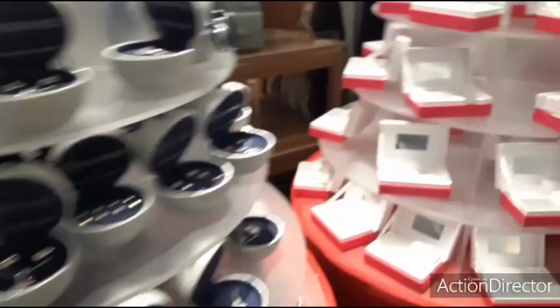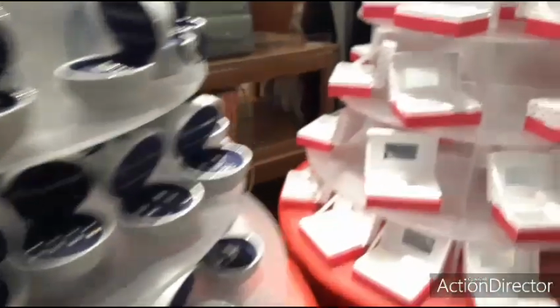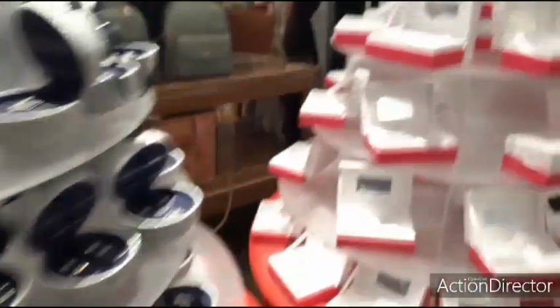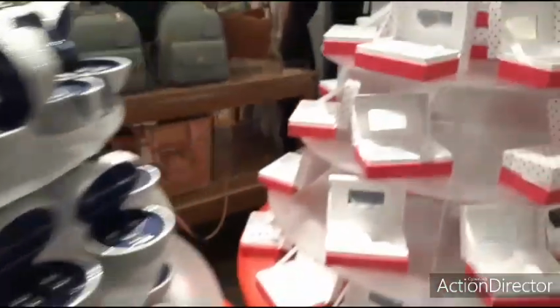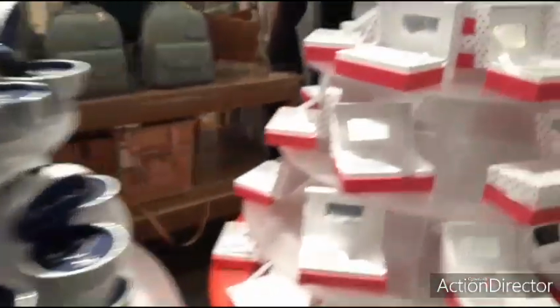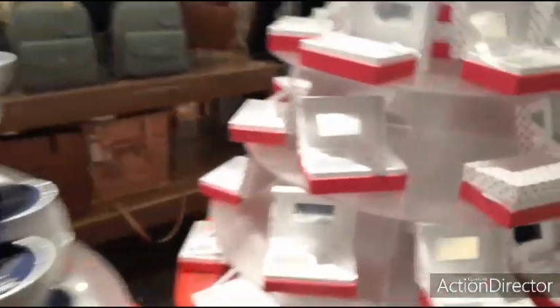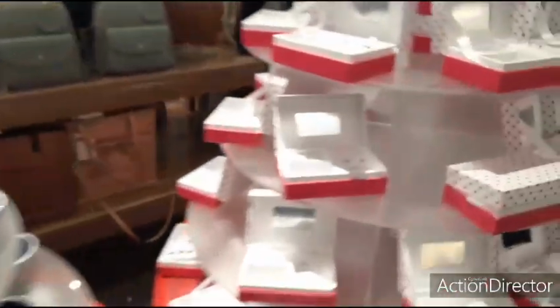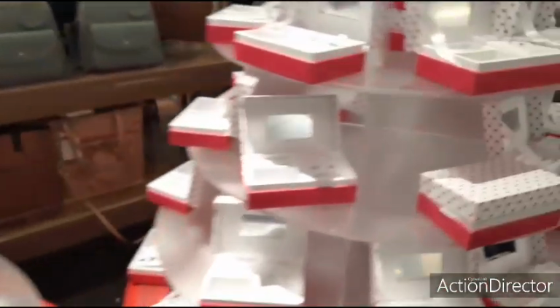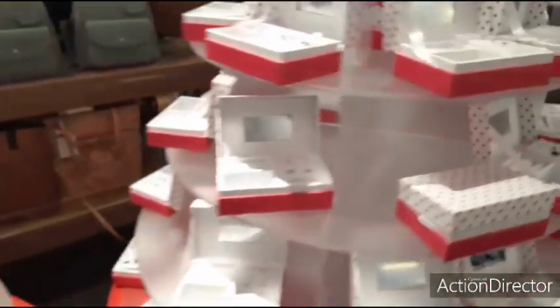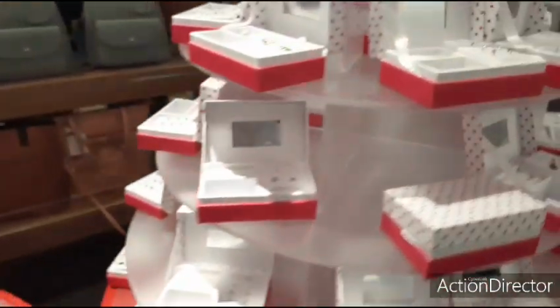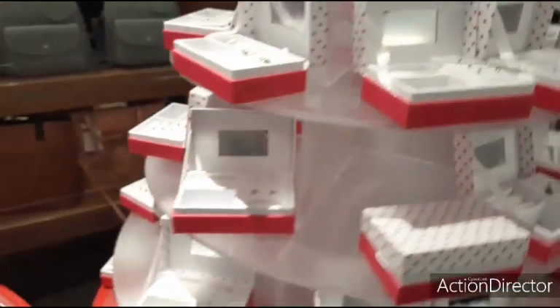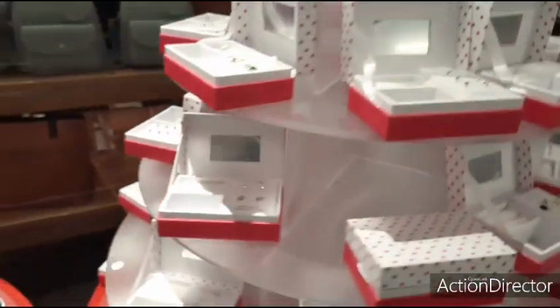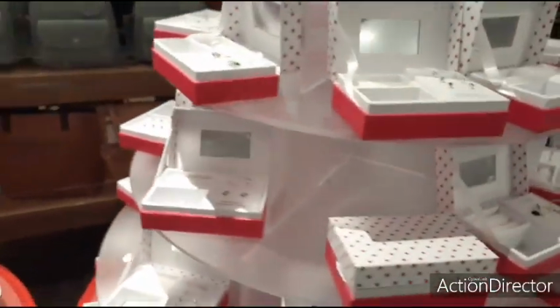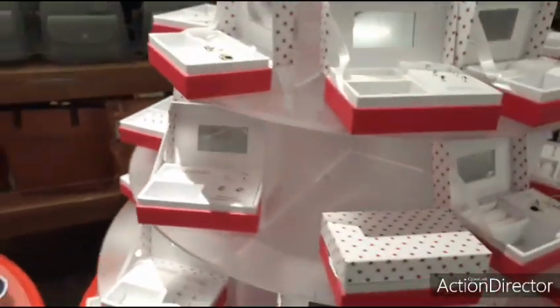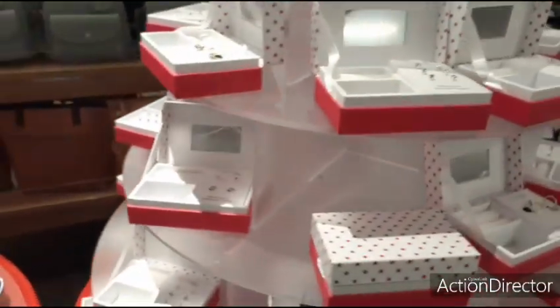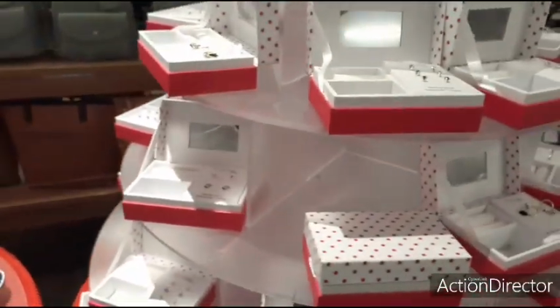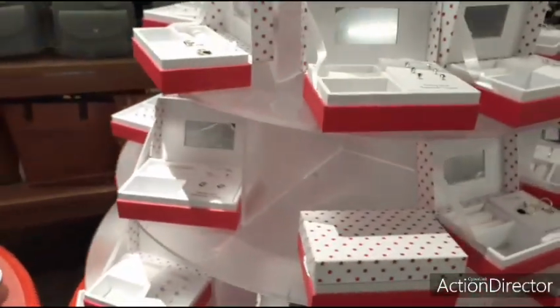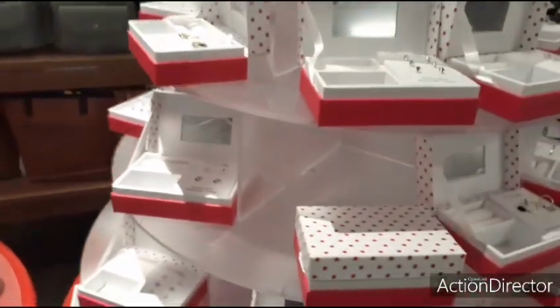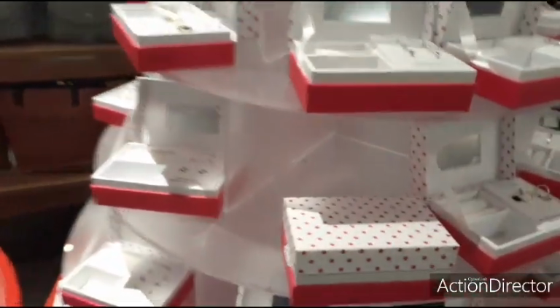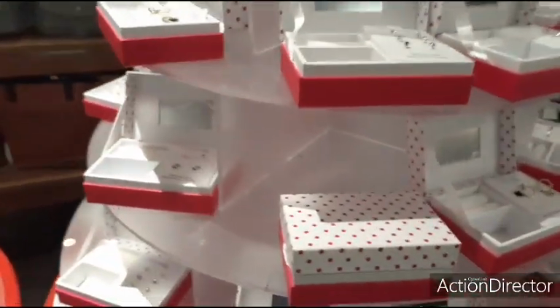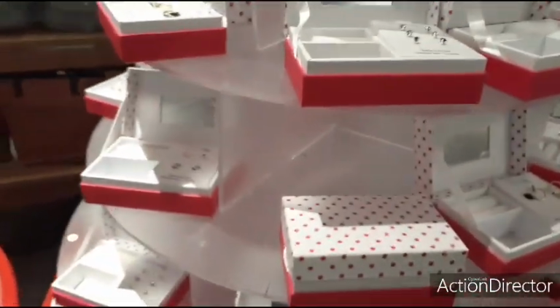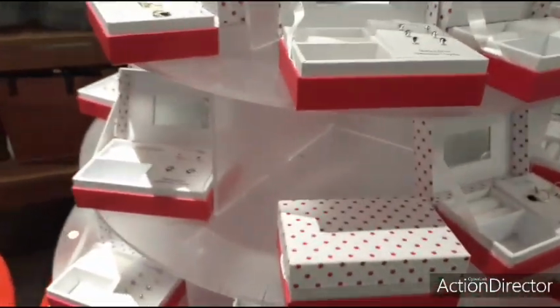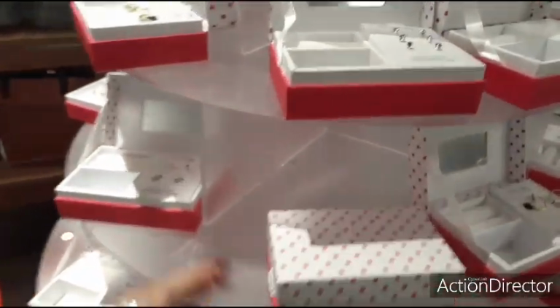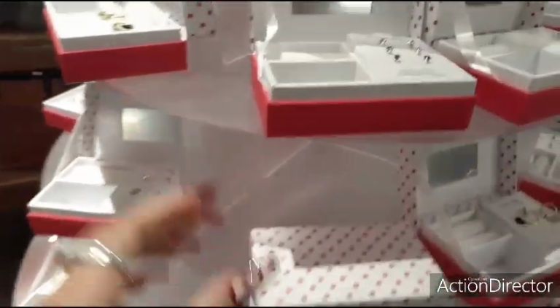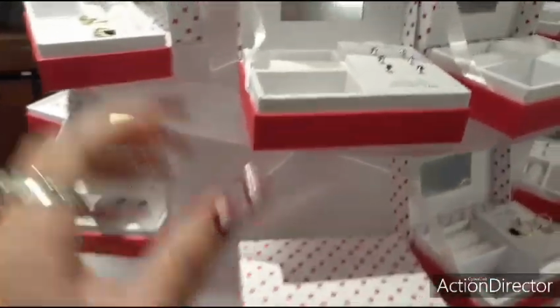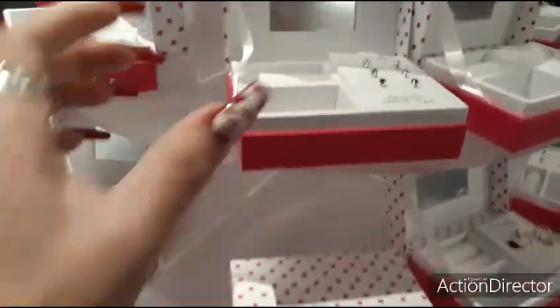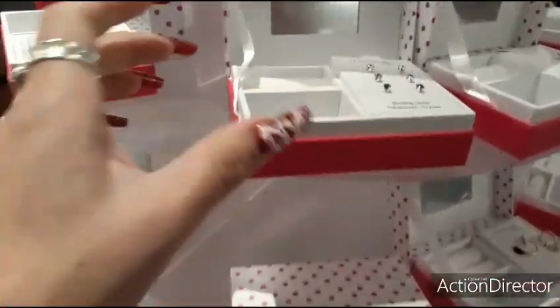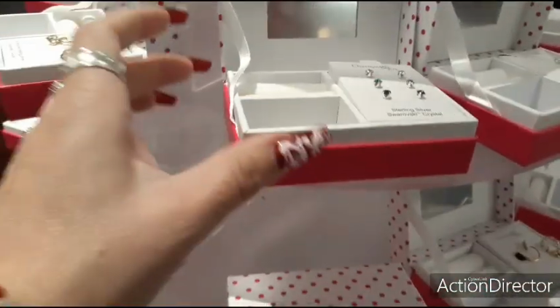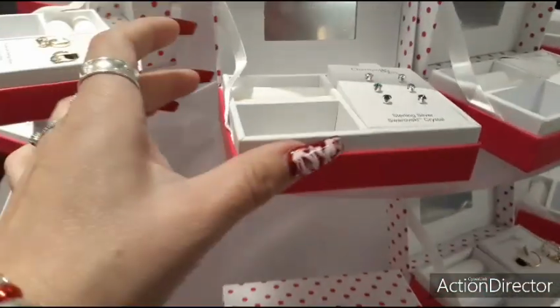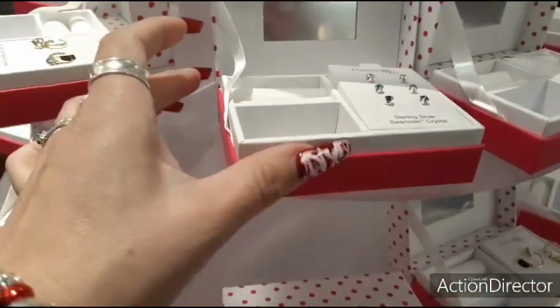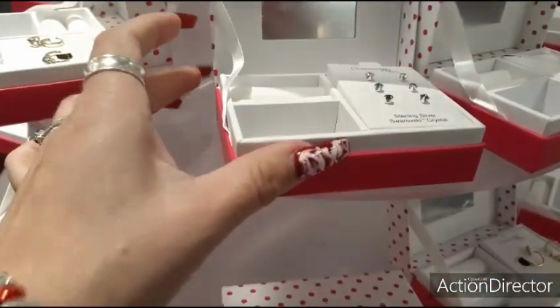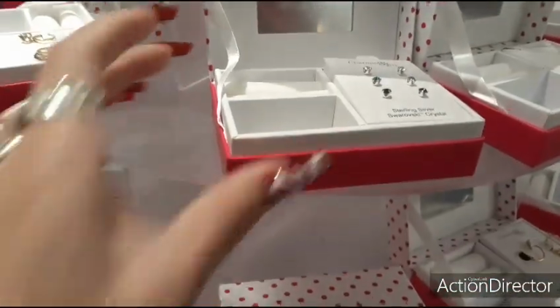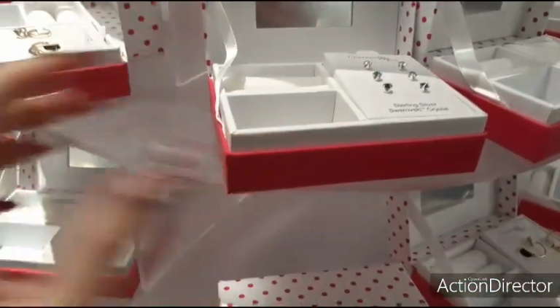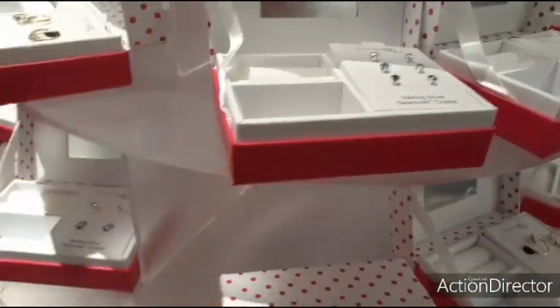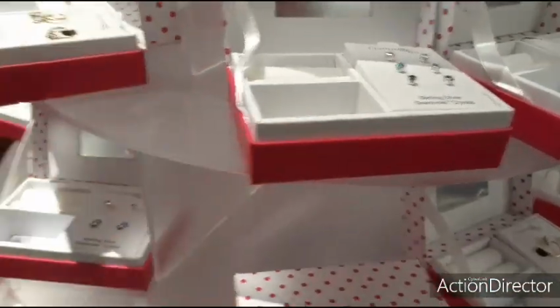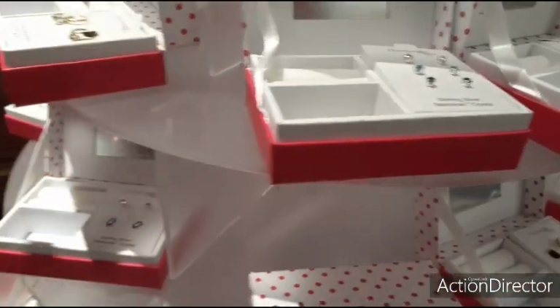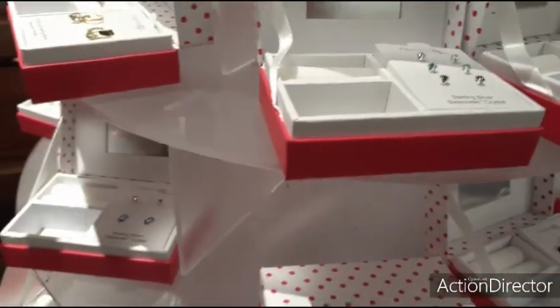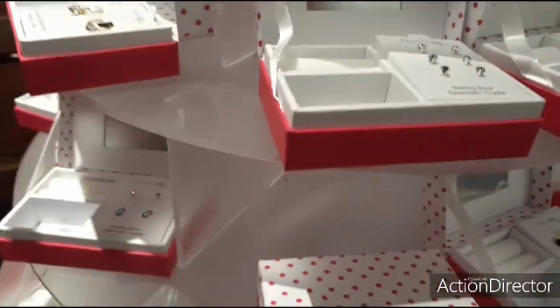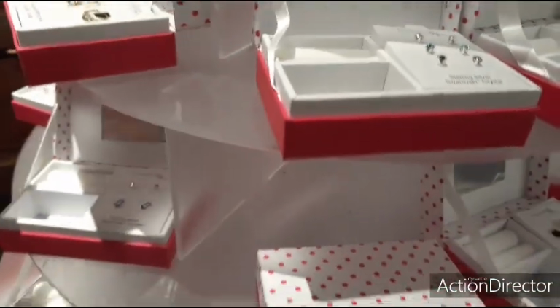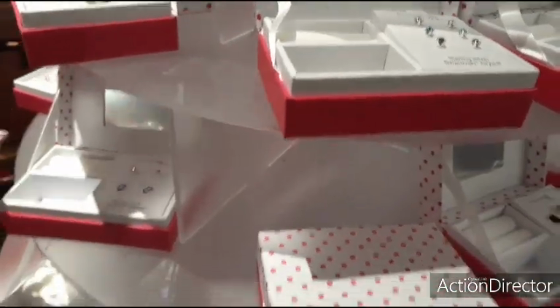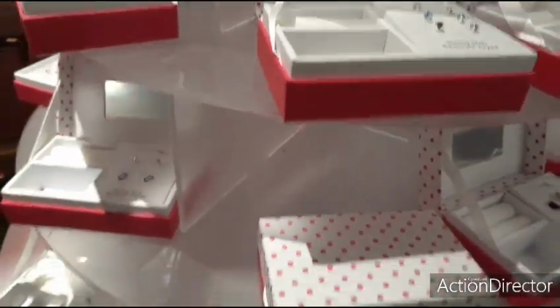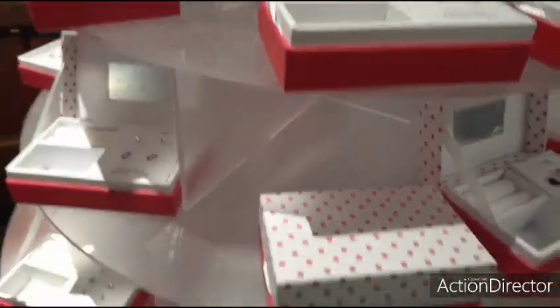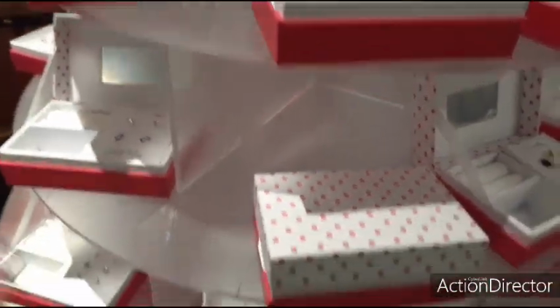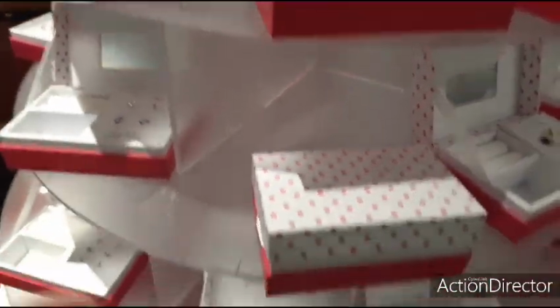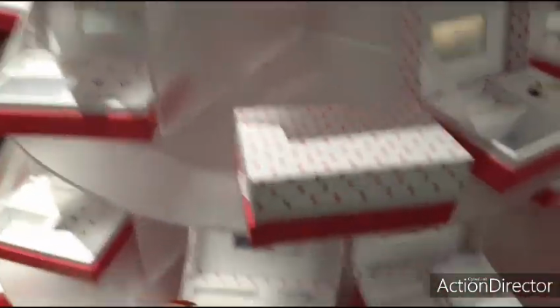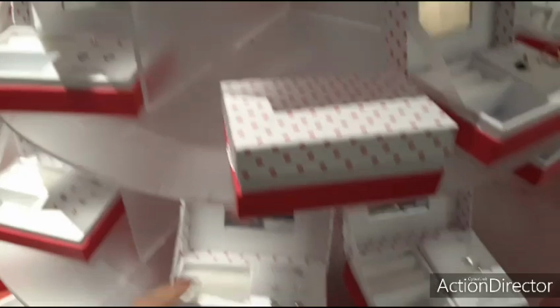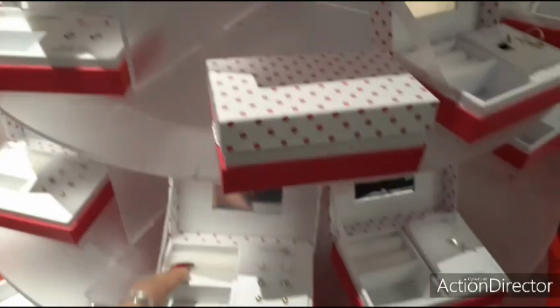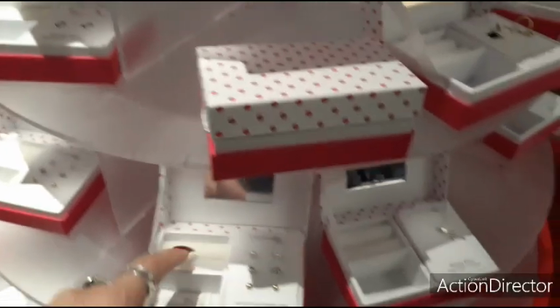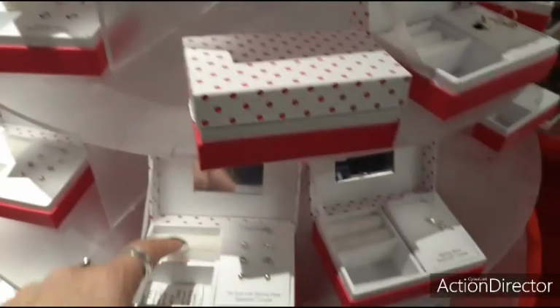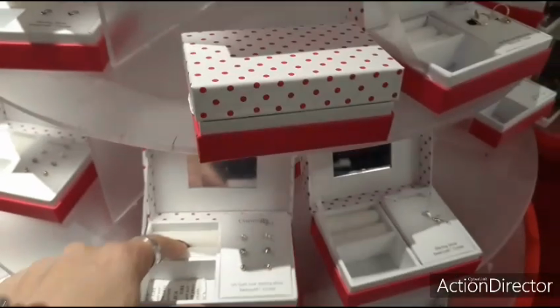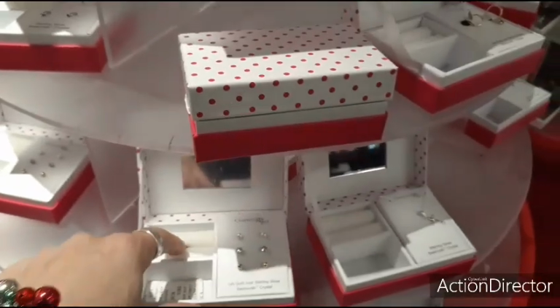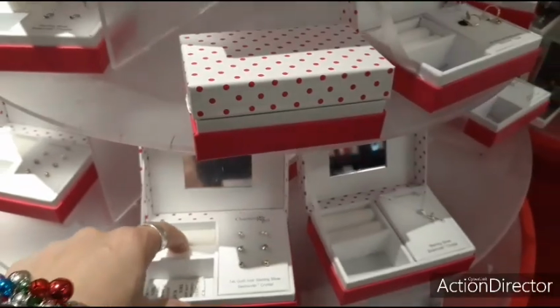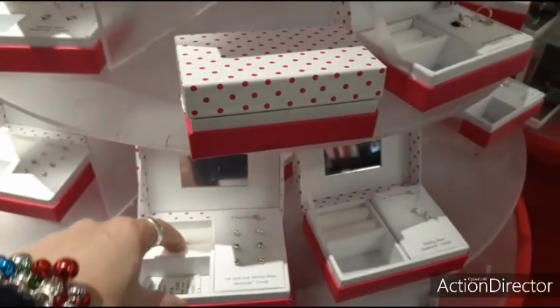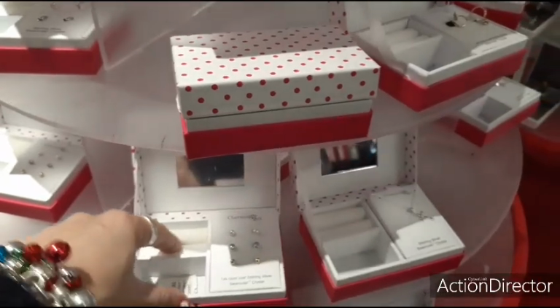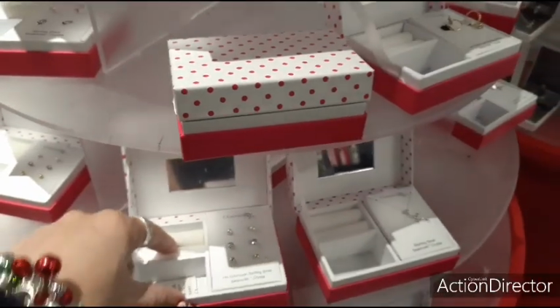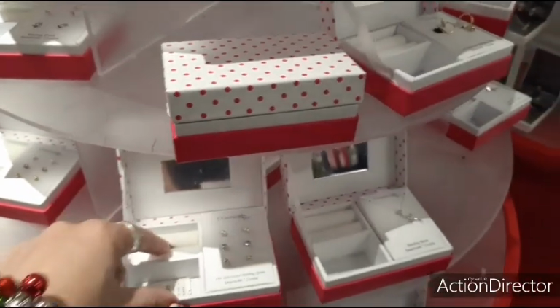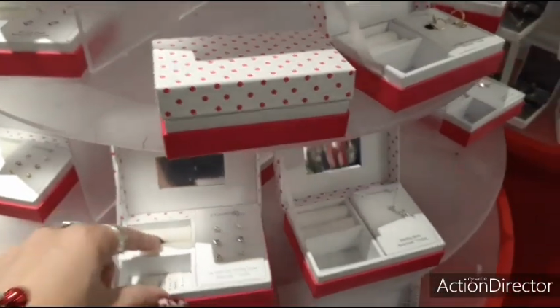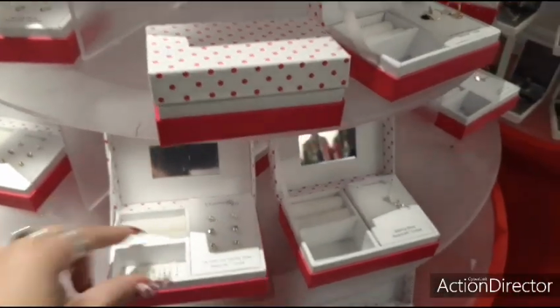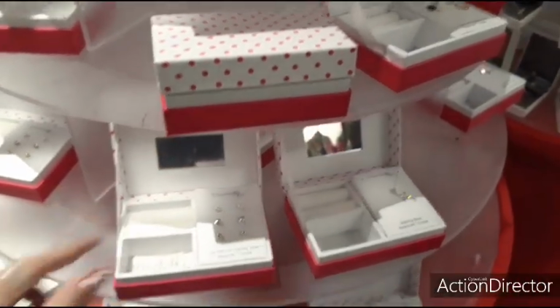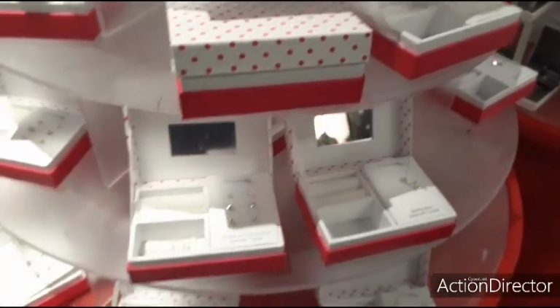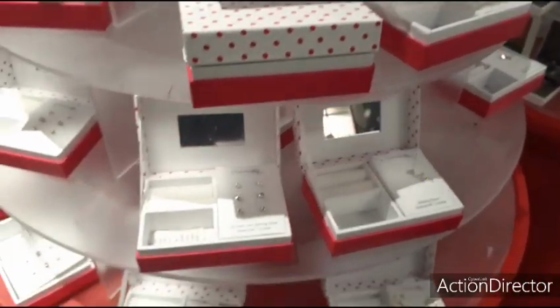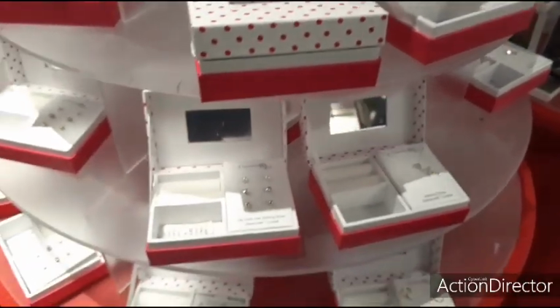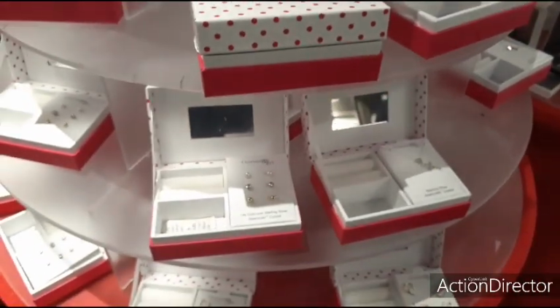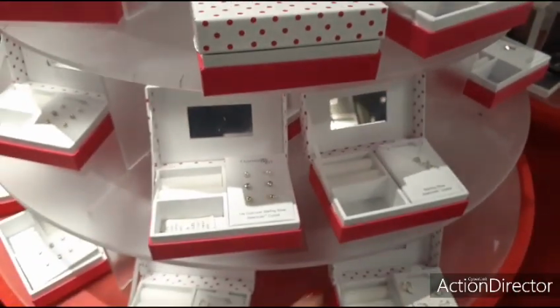They have Charming Girl jewelry for $16.99. A lot of this is missing — I guess those big rings right there.